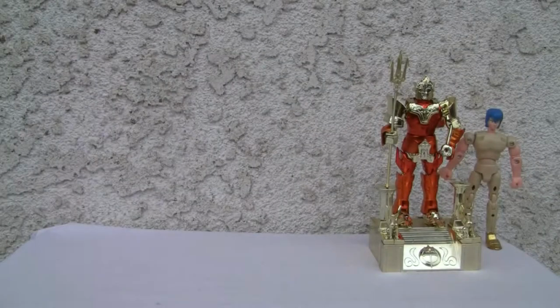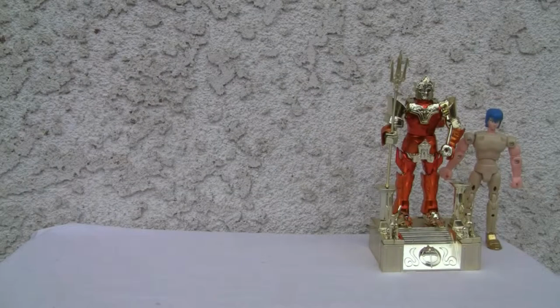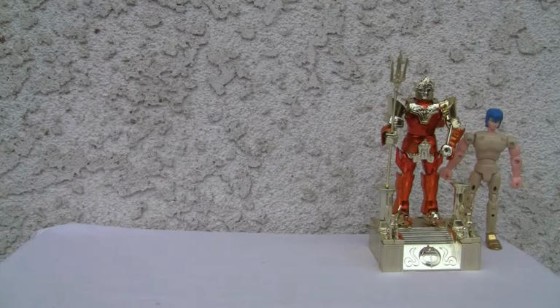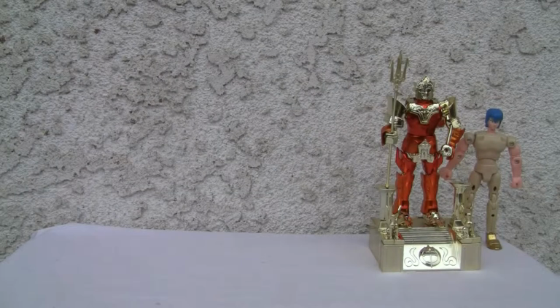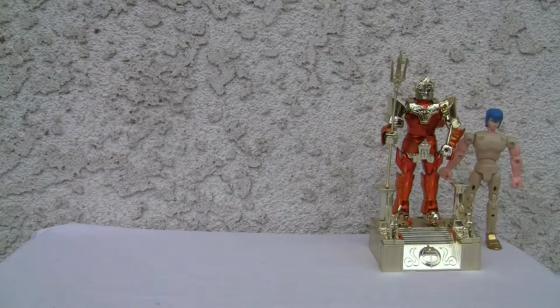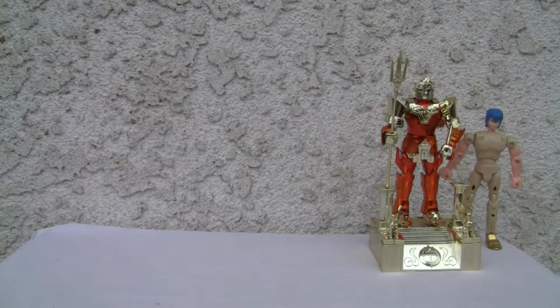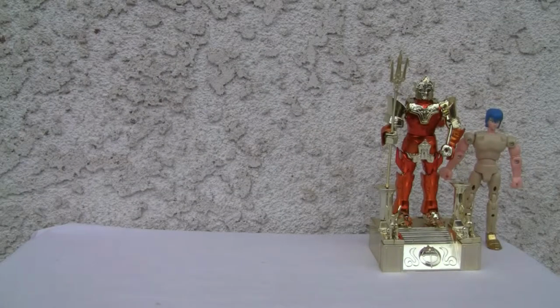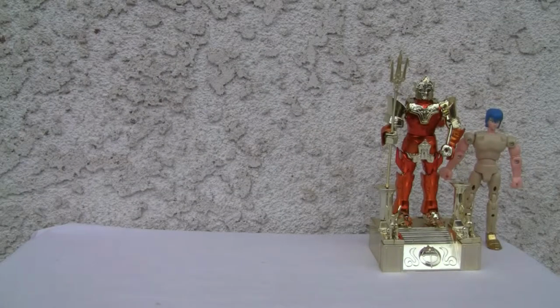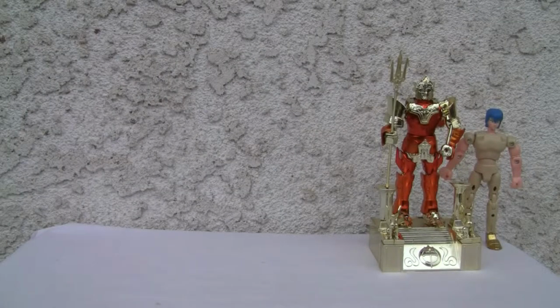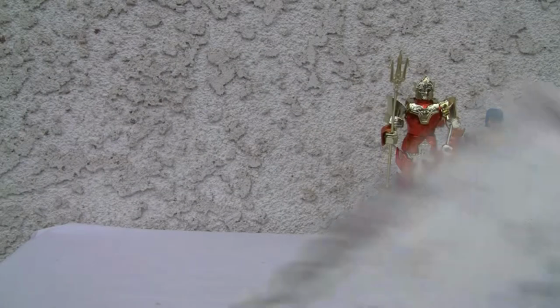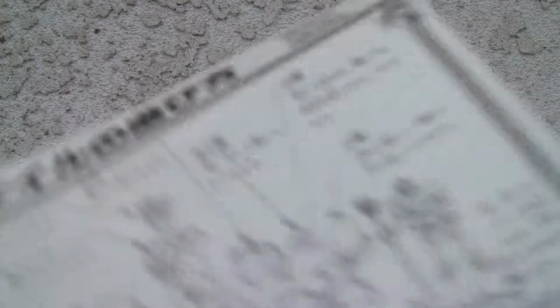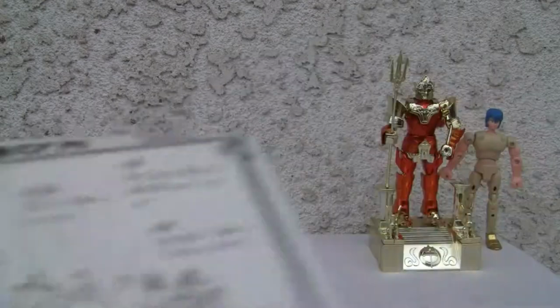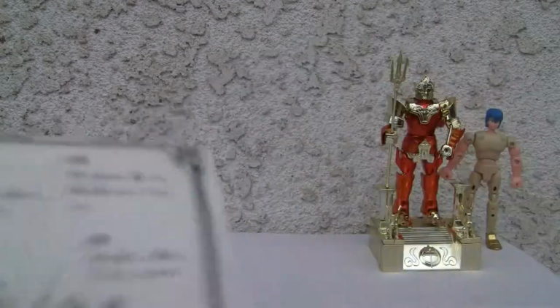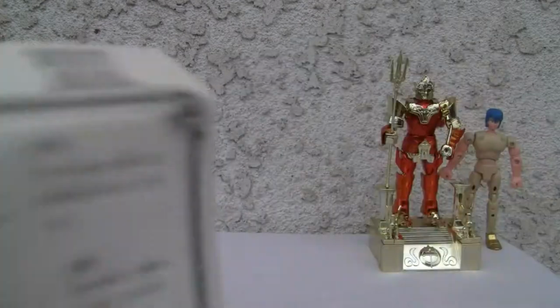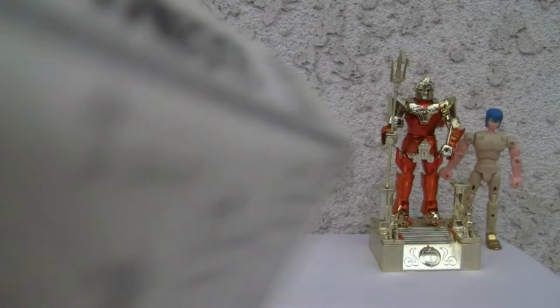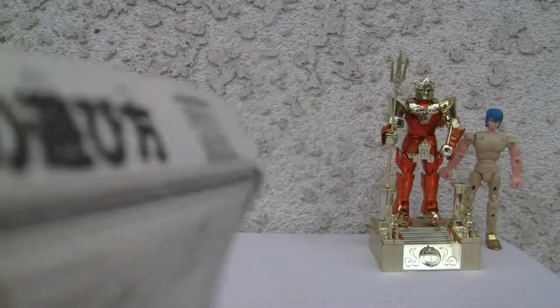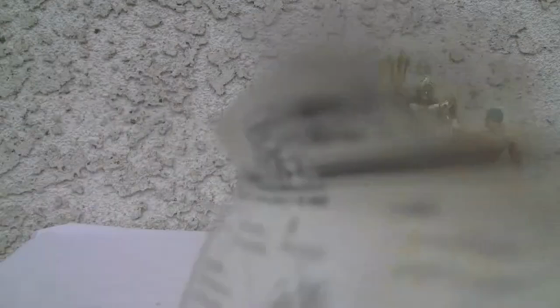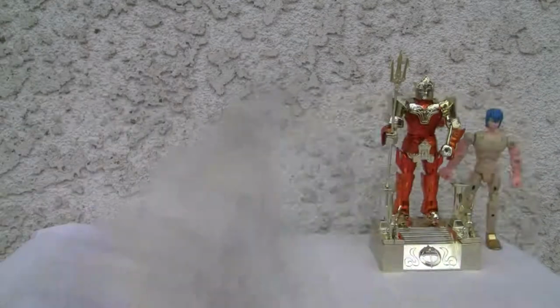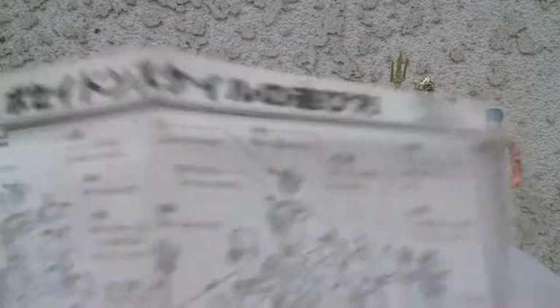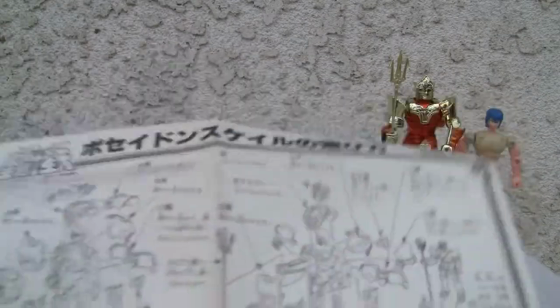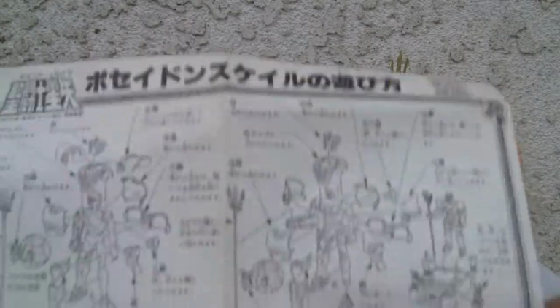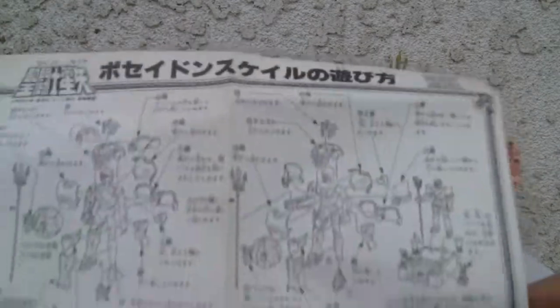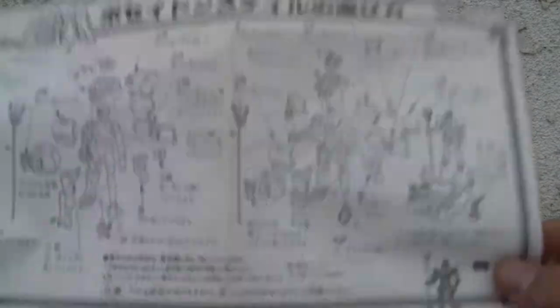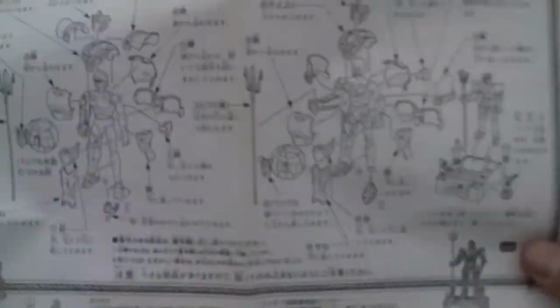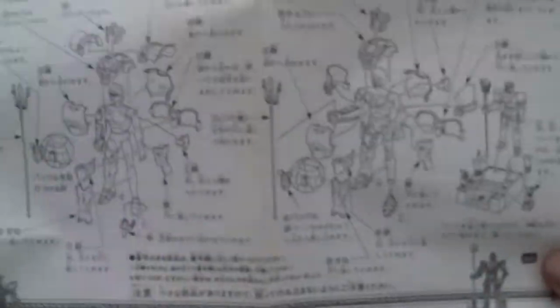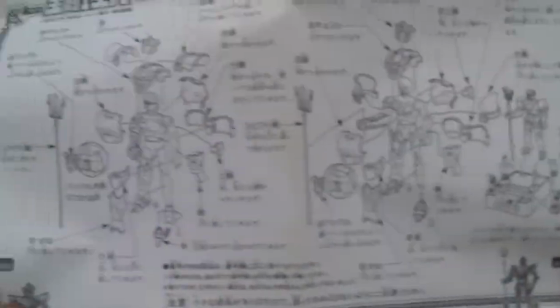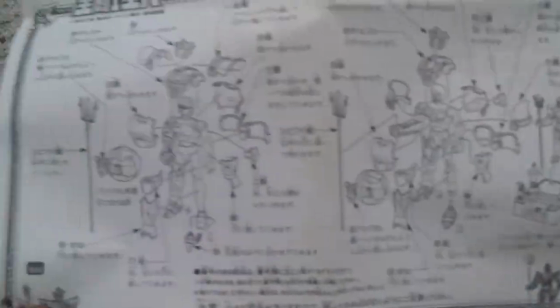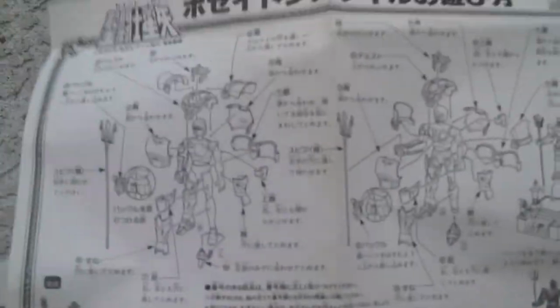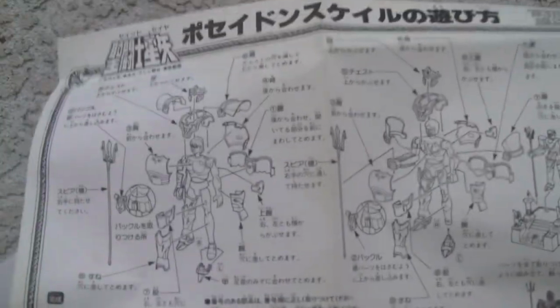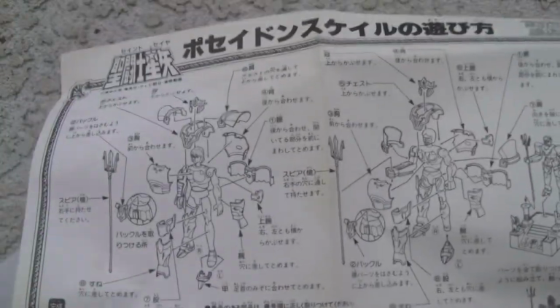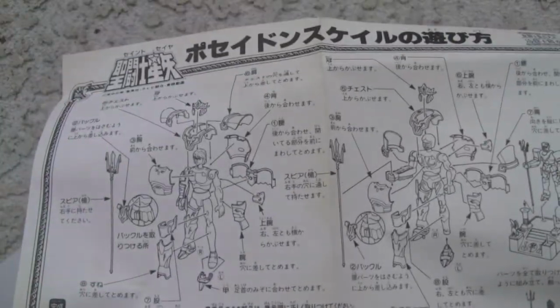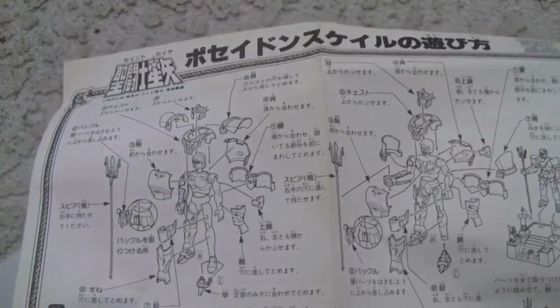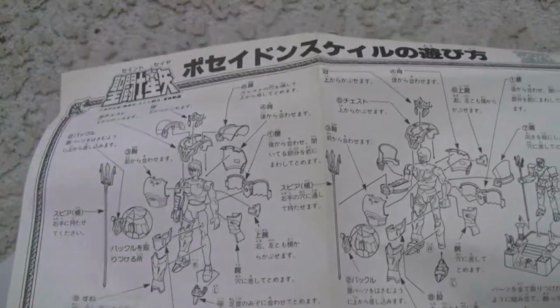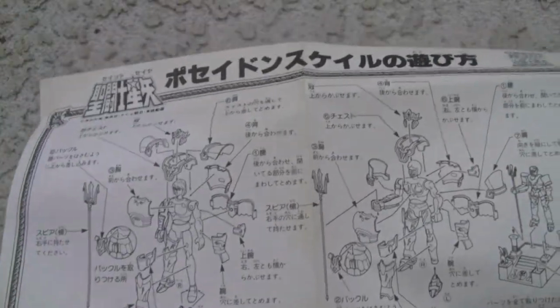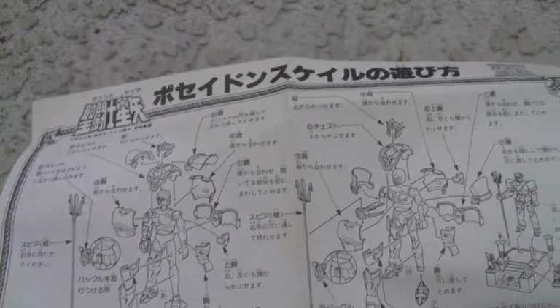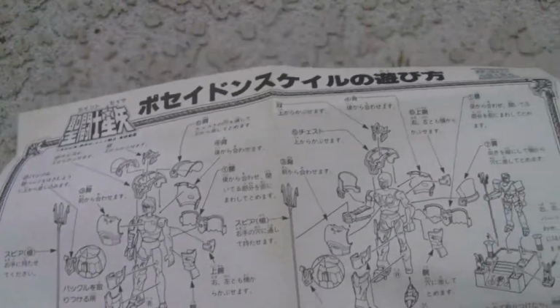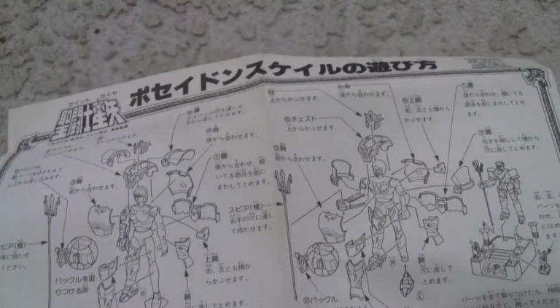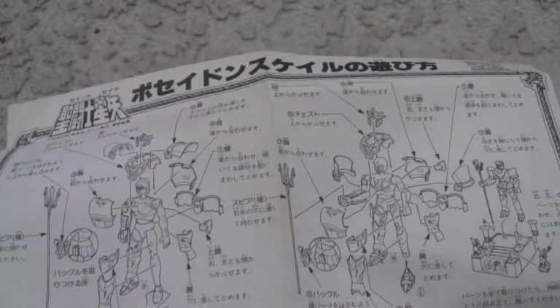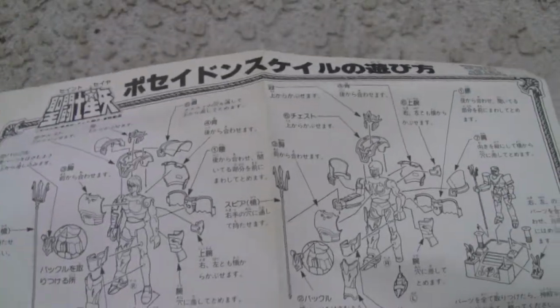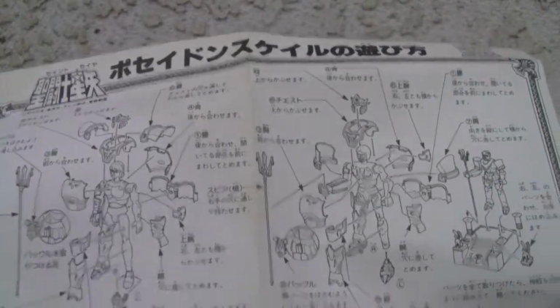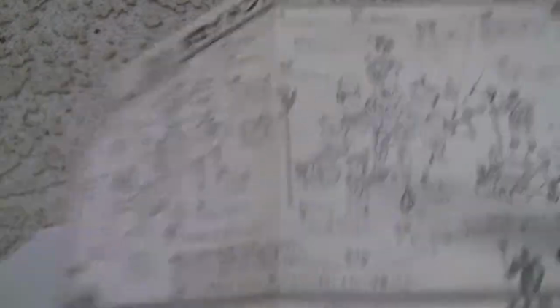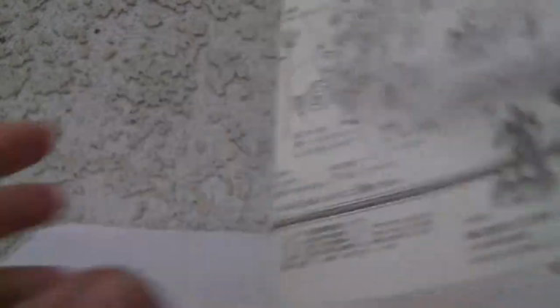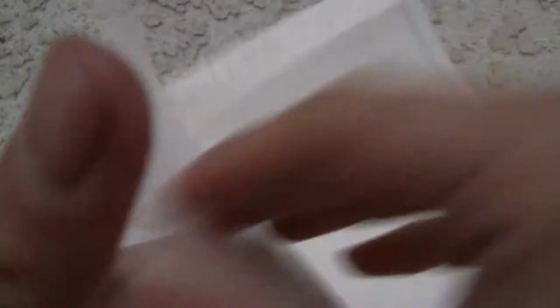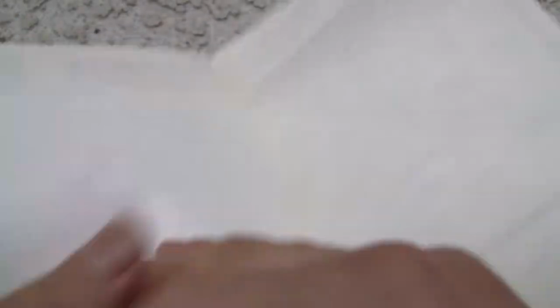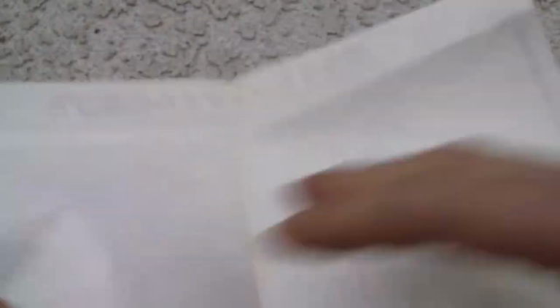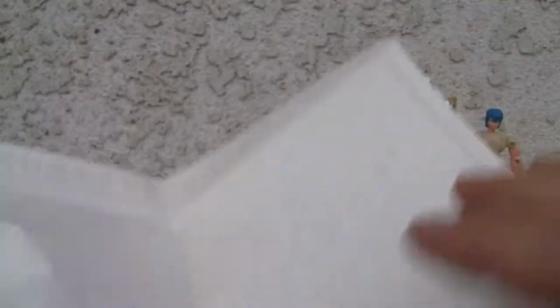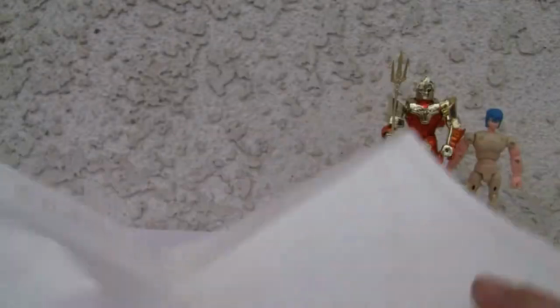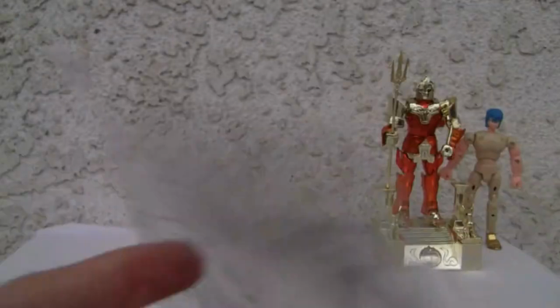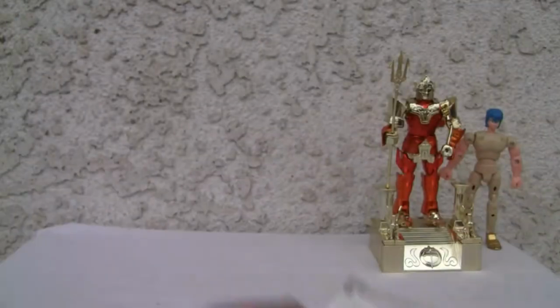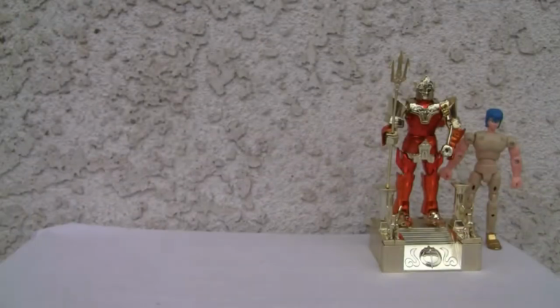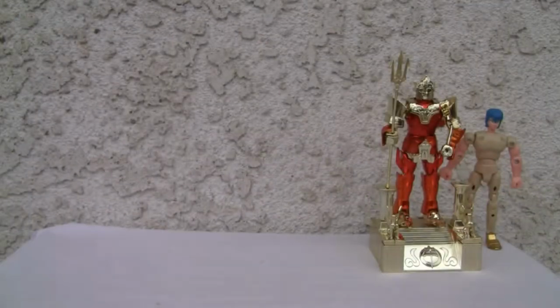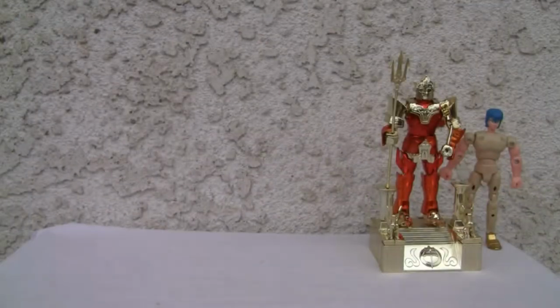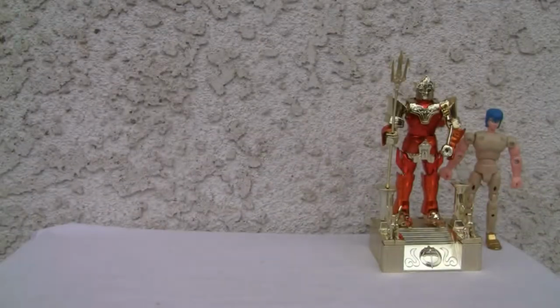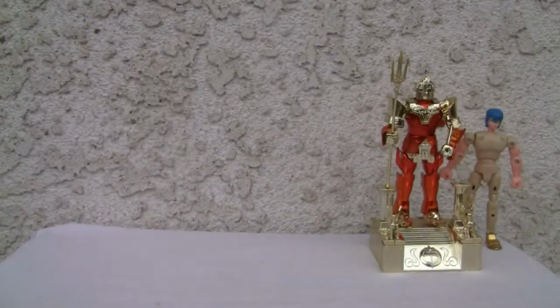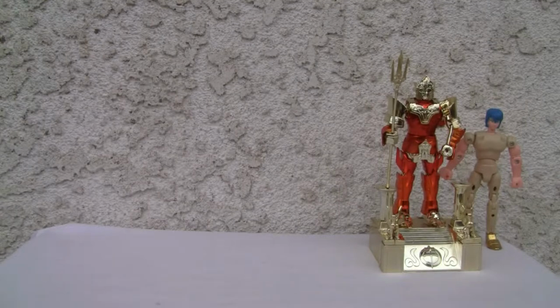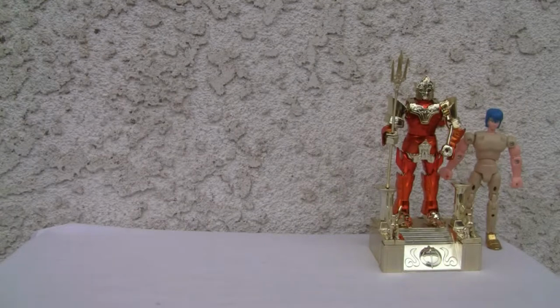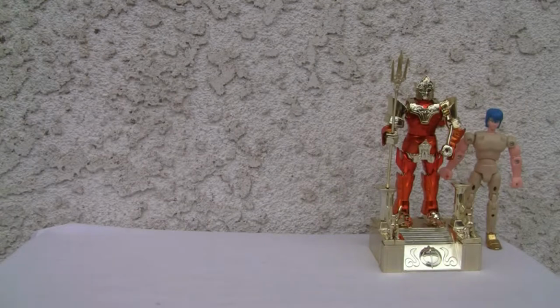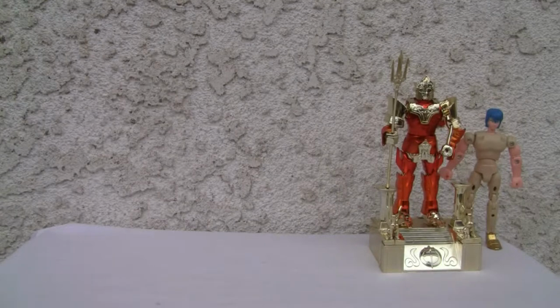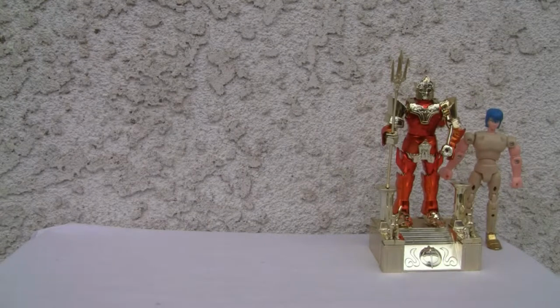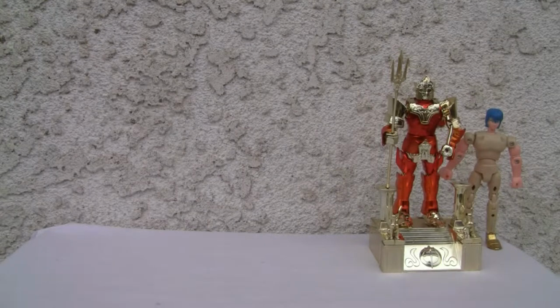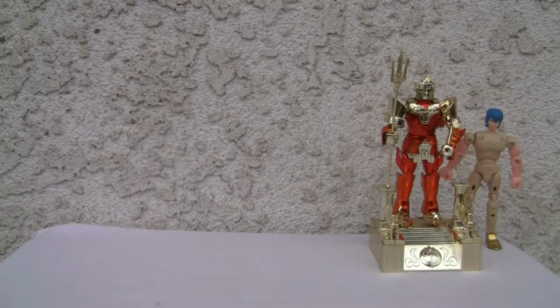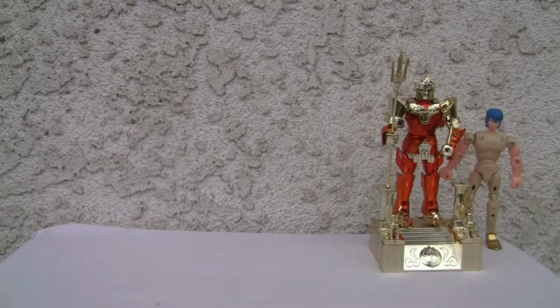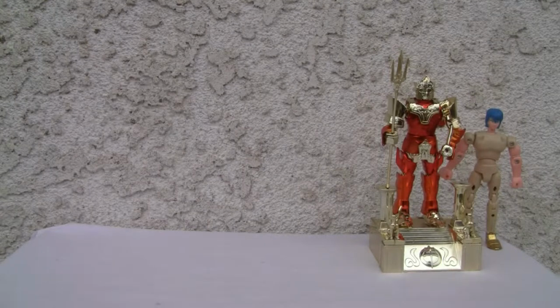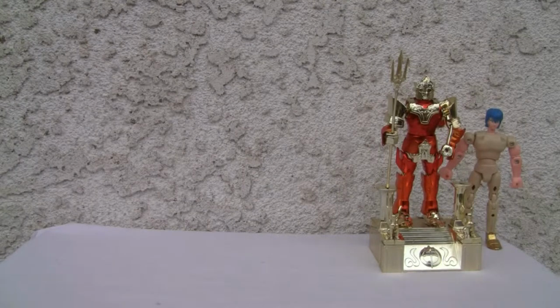This one did come with instructions, so I have an idea how to put this thing together. Let's go ahead and get started.